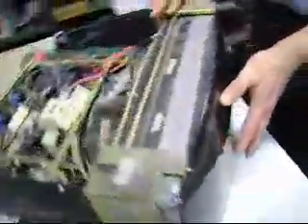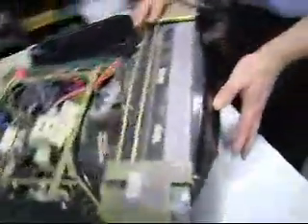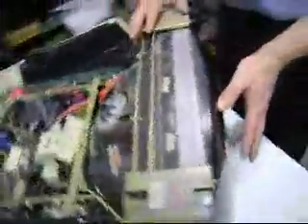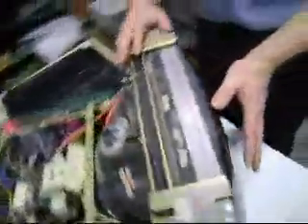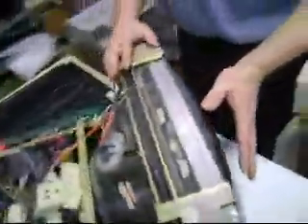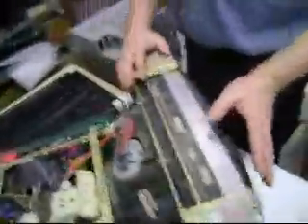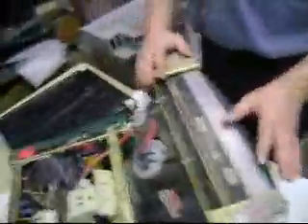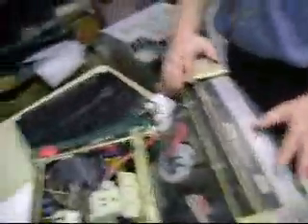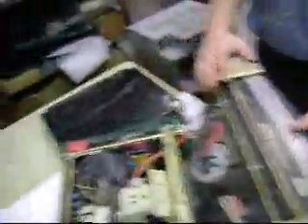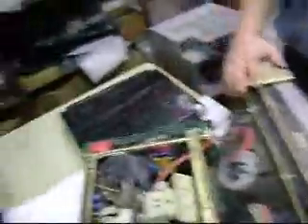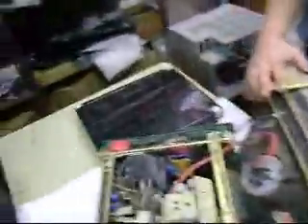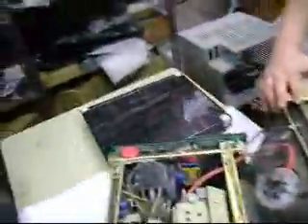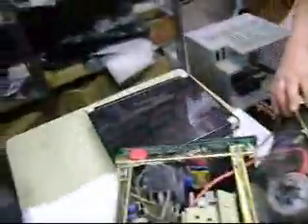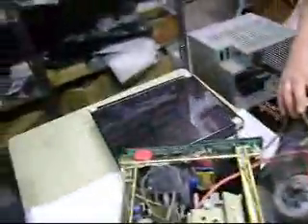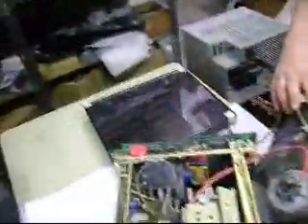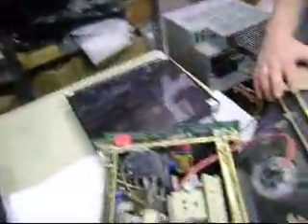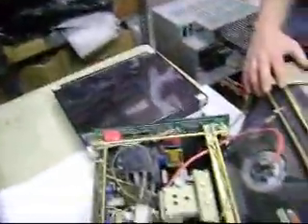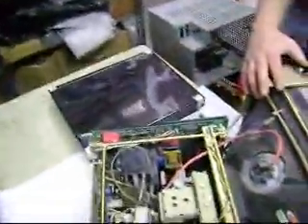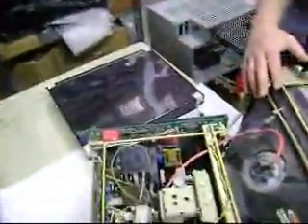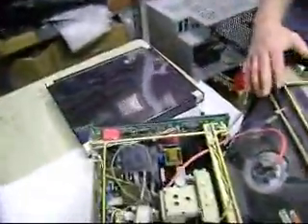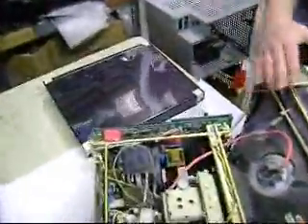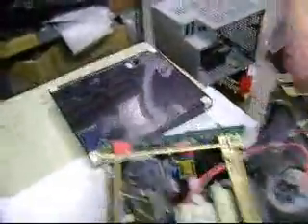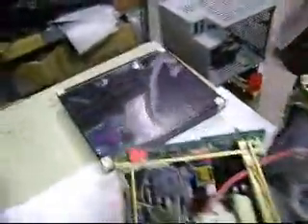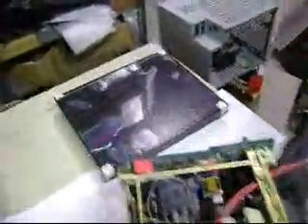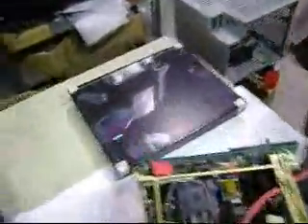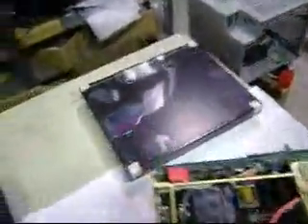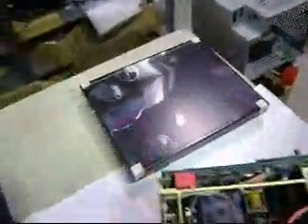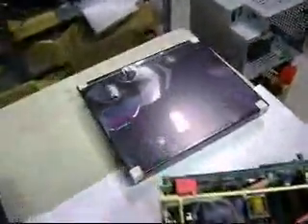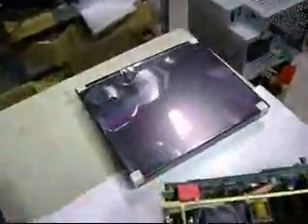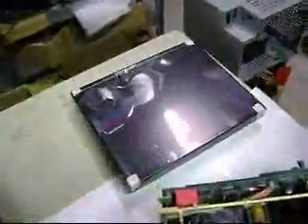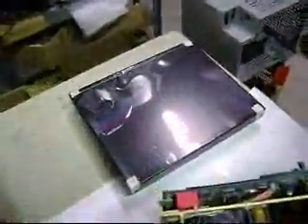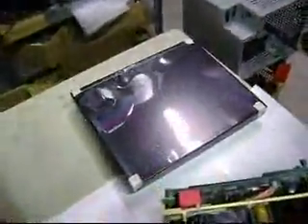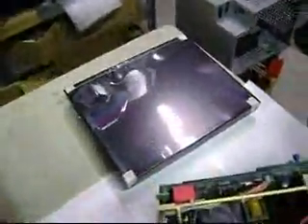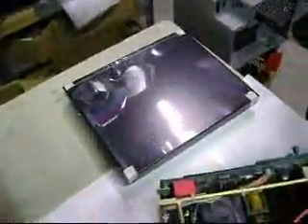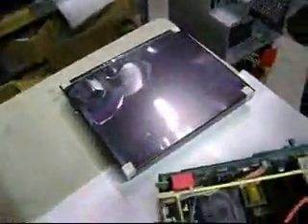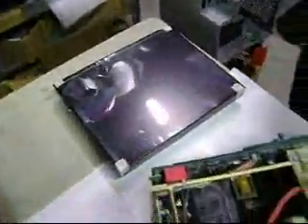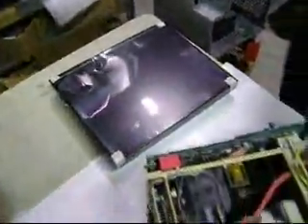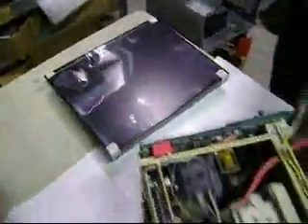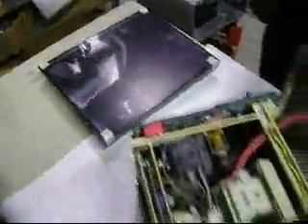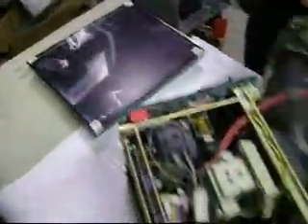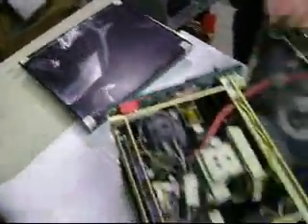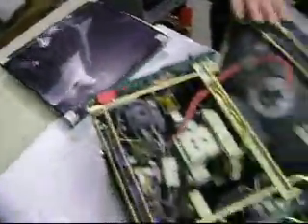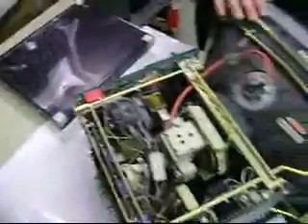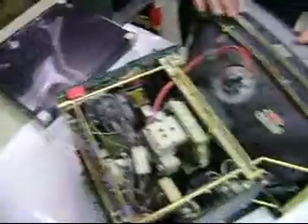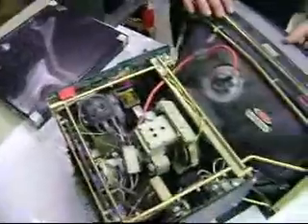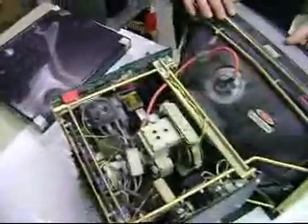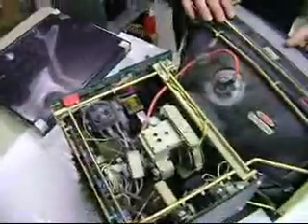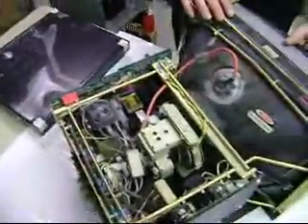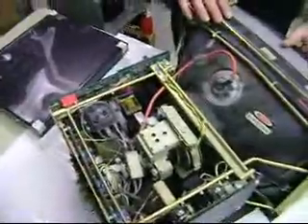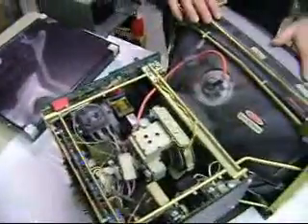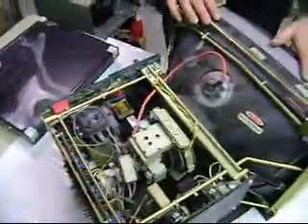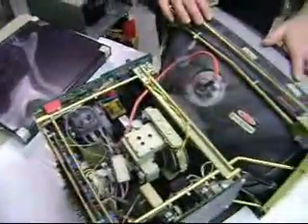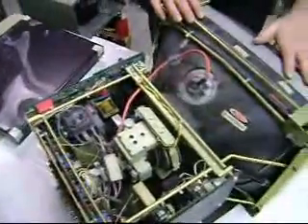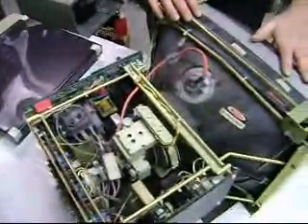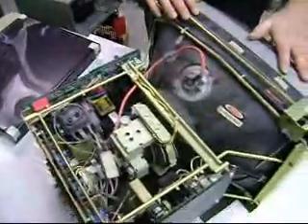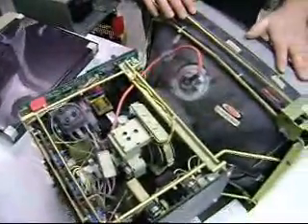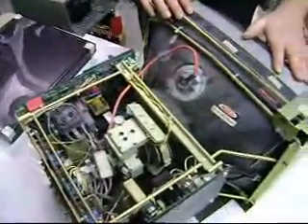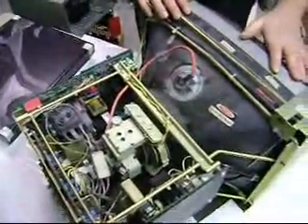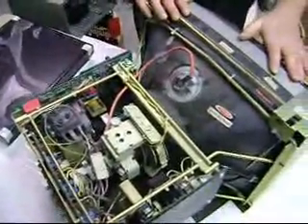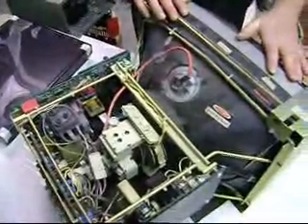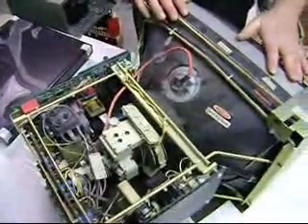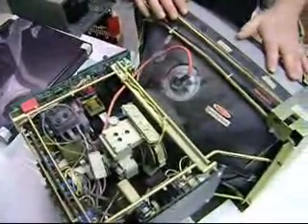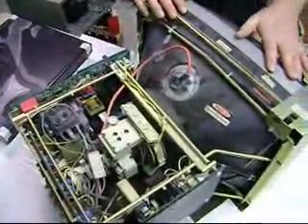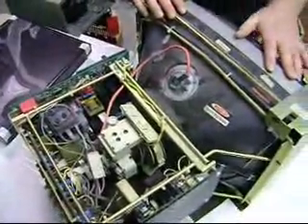Alright, so we're just going to do this in a series of clips, so you're not sitting here watching us take screws apart.